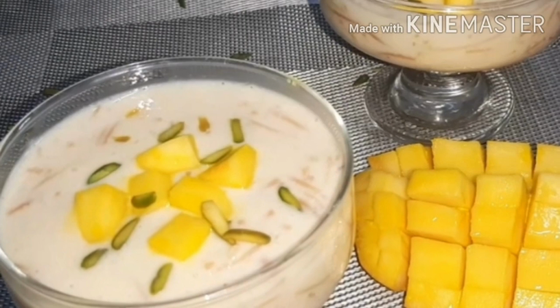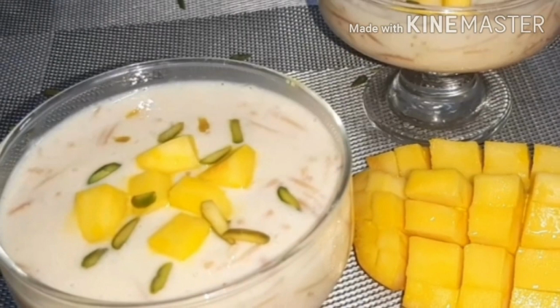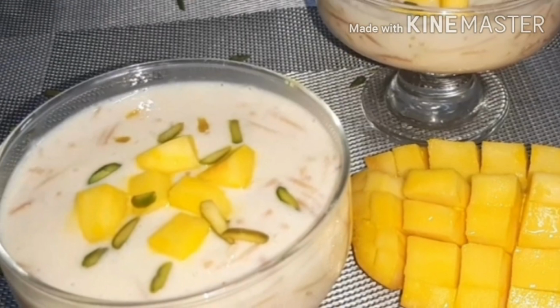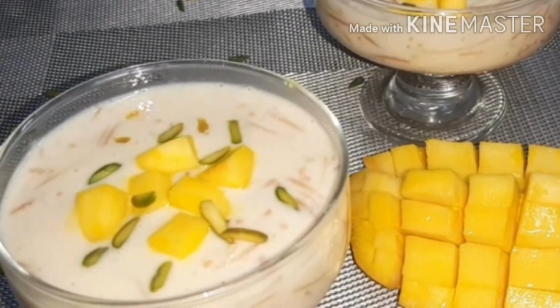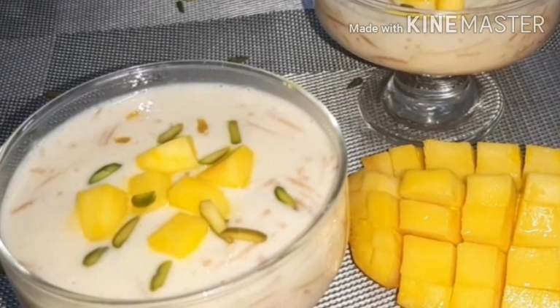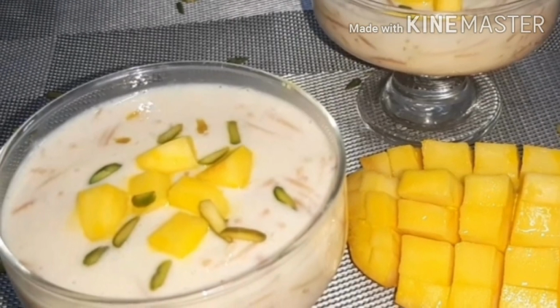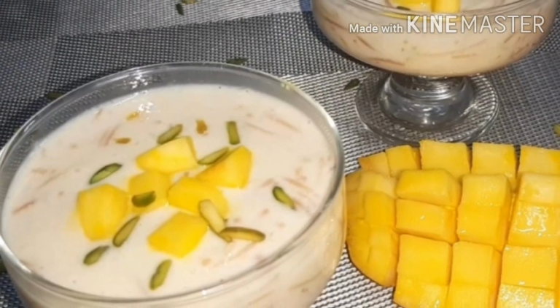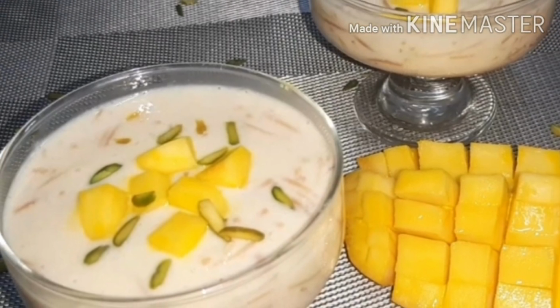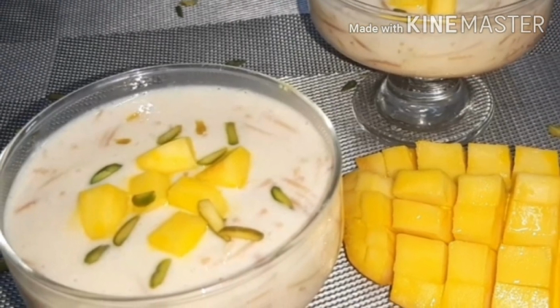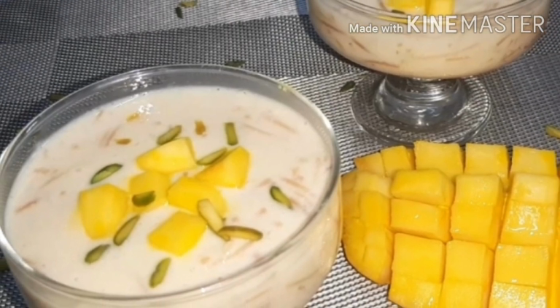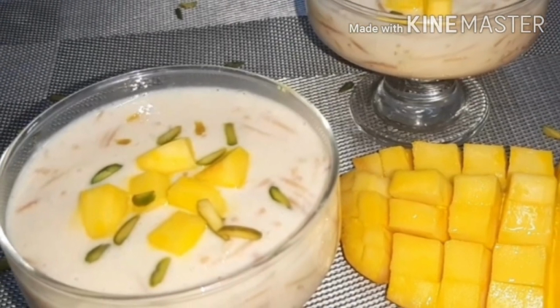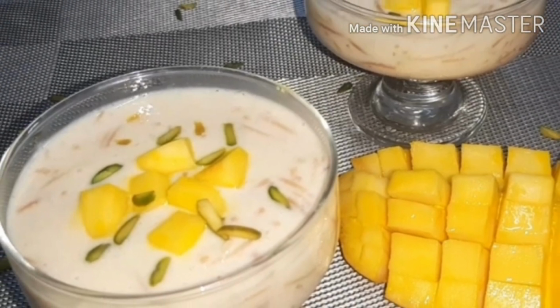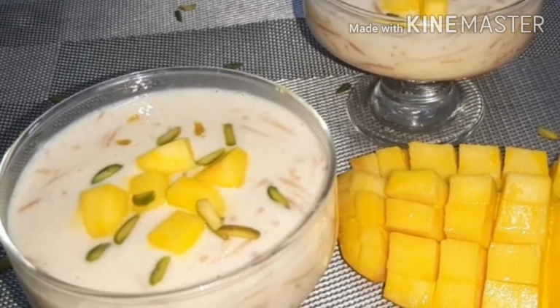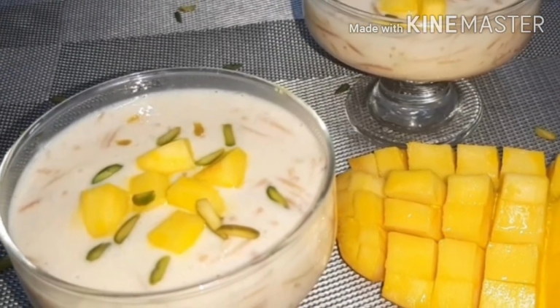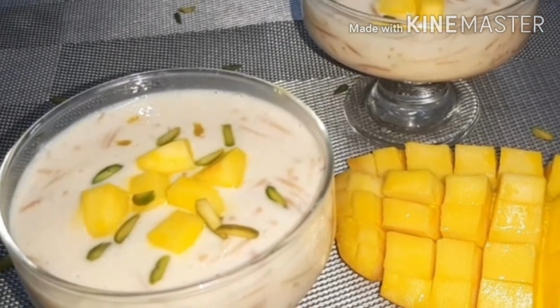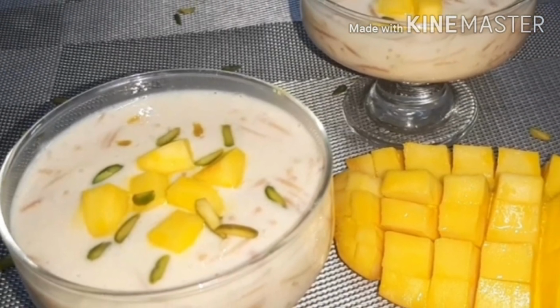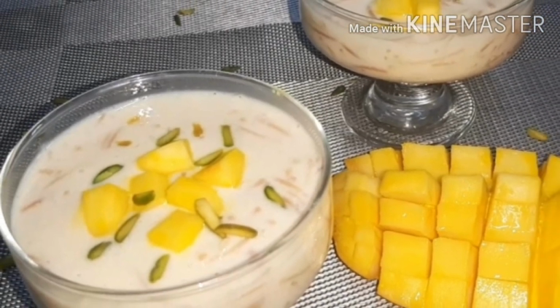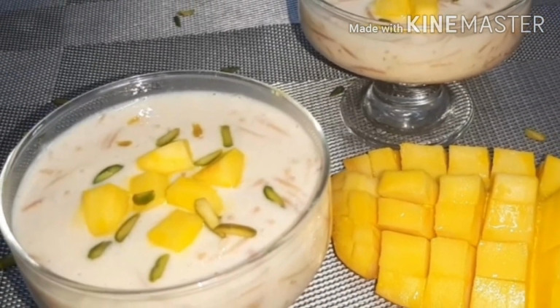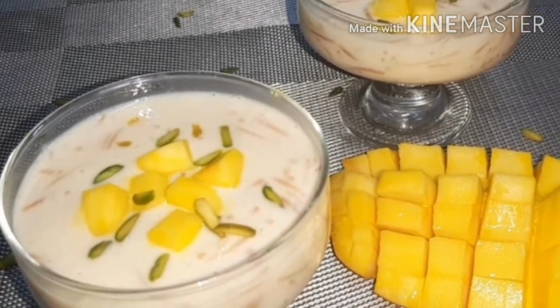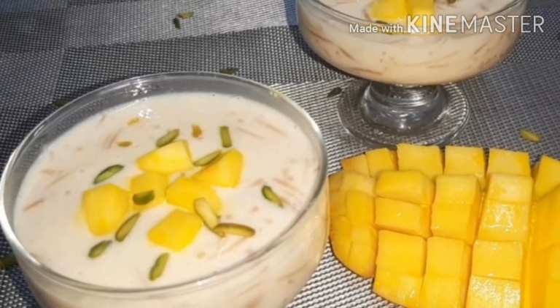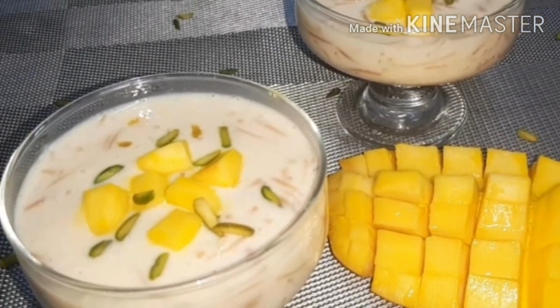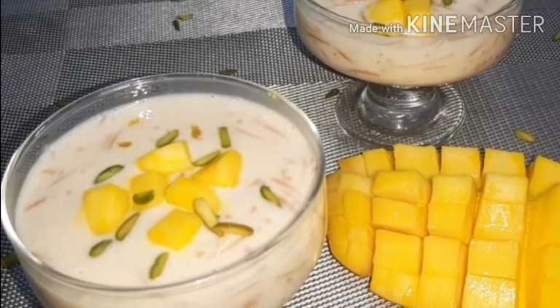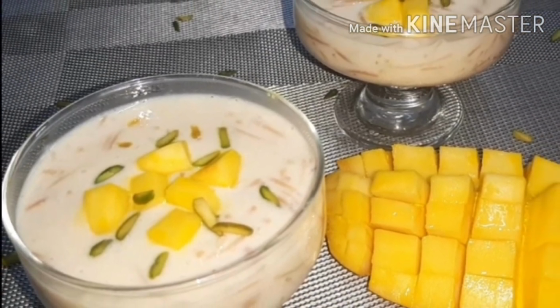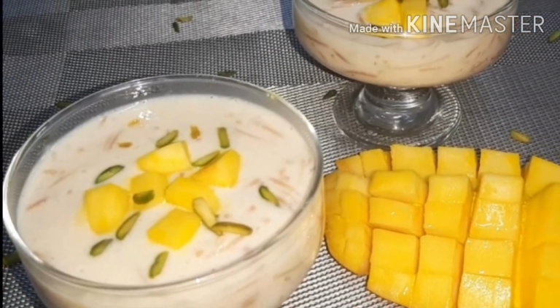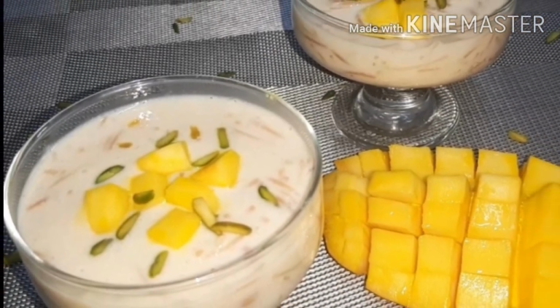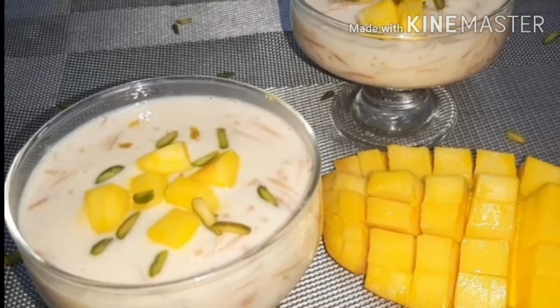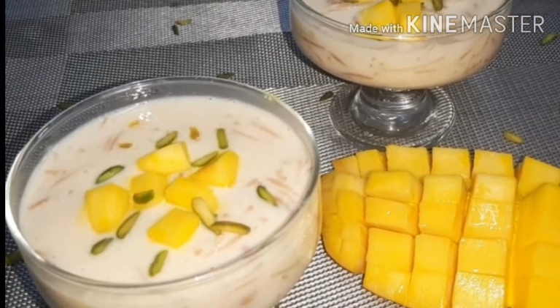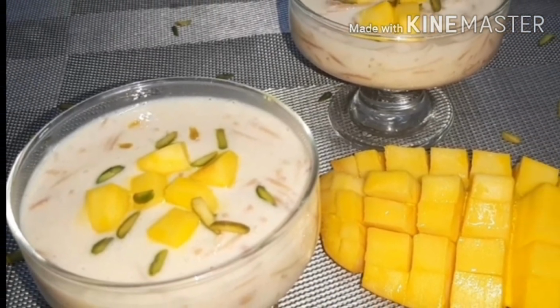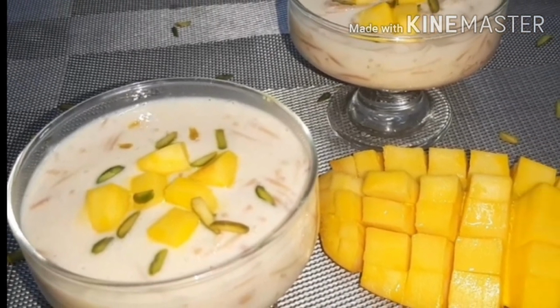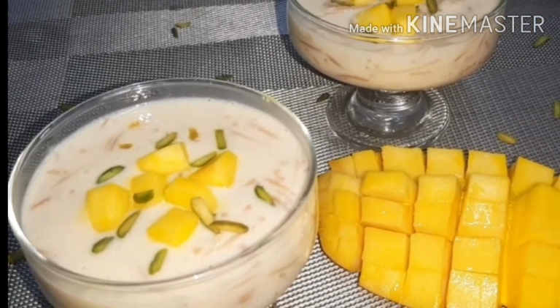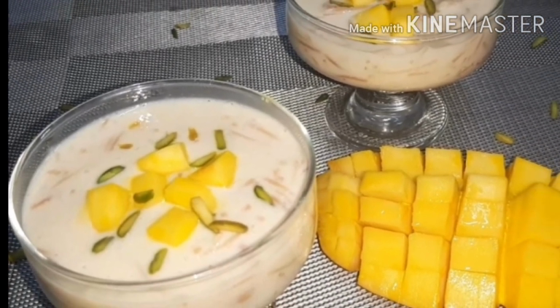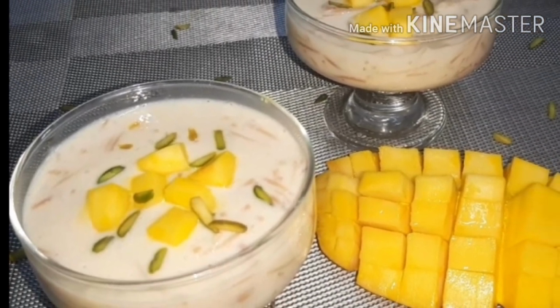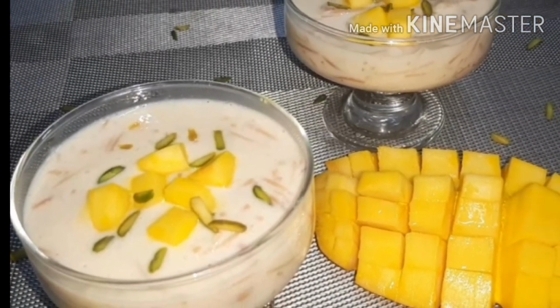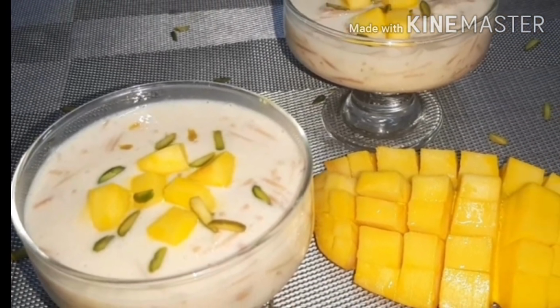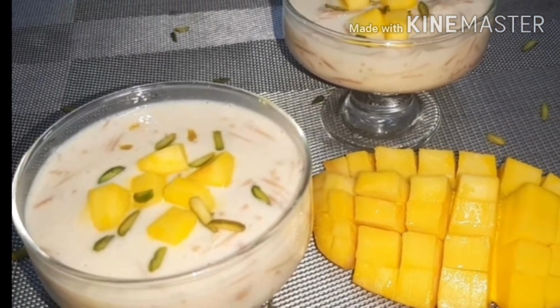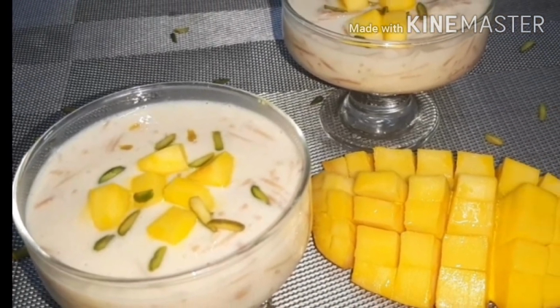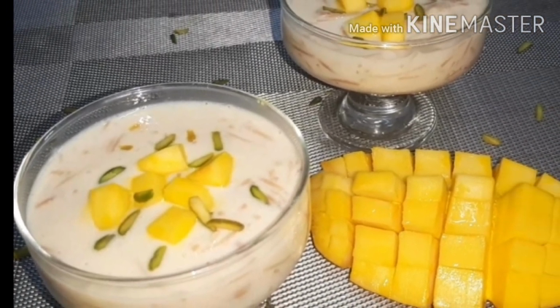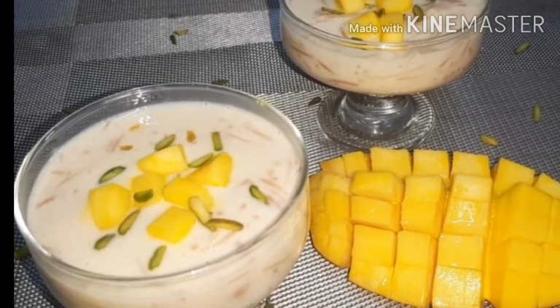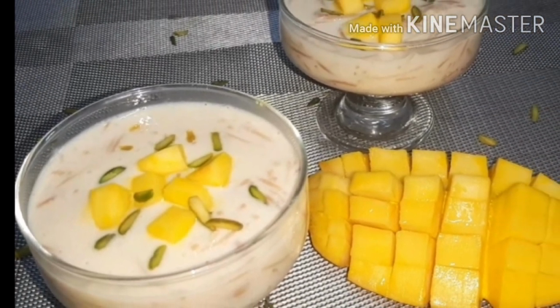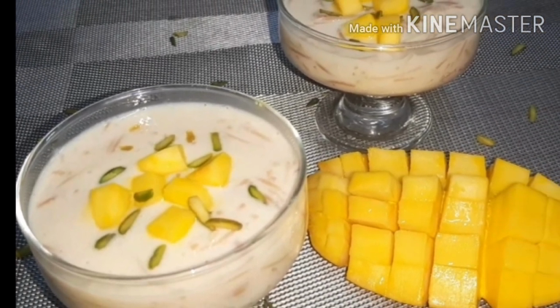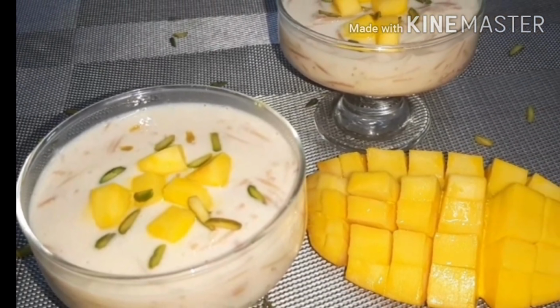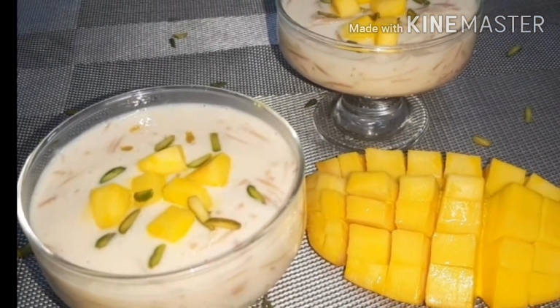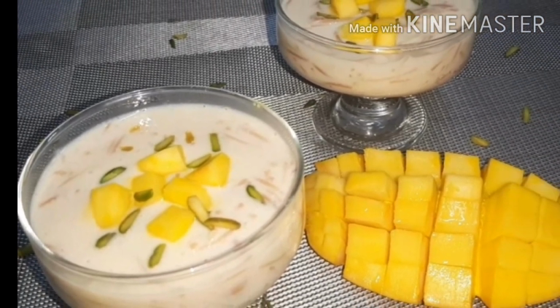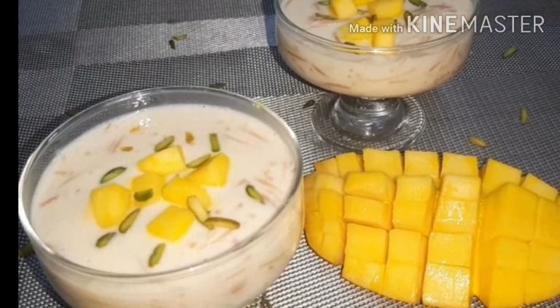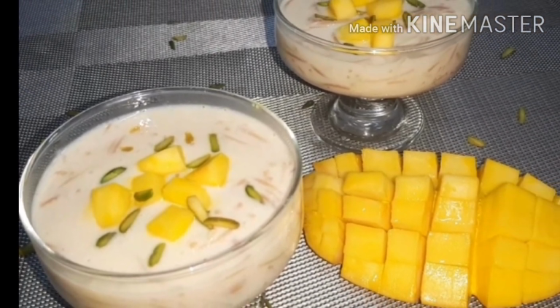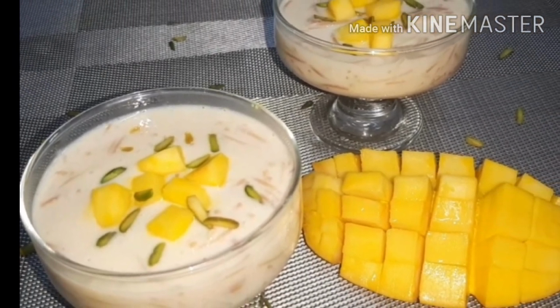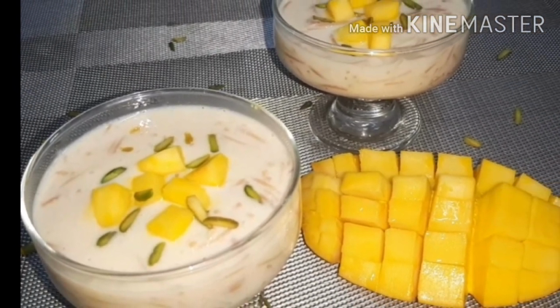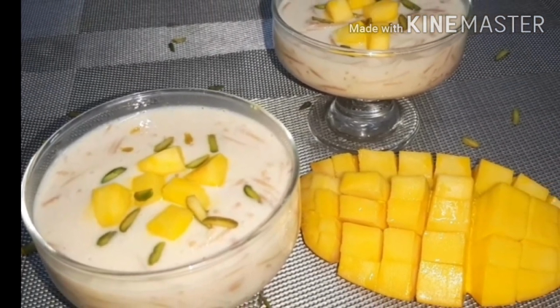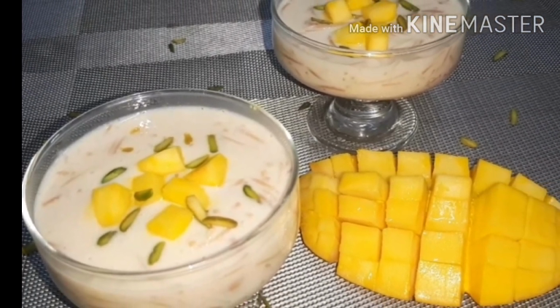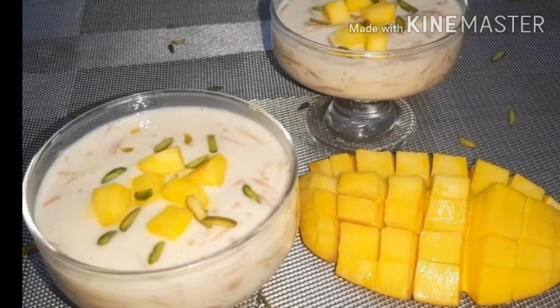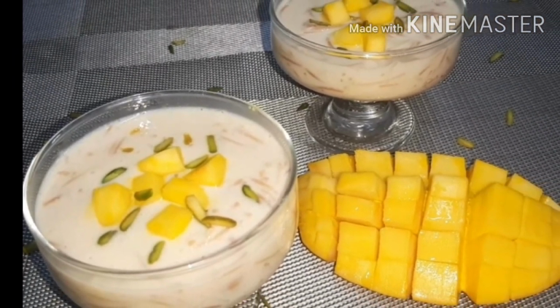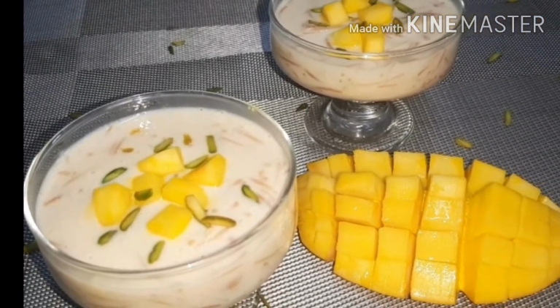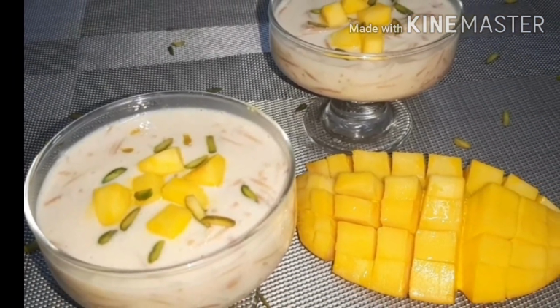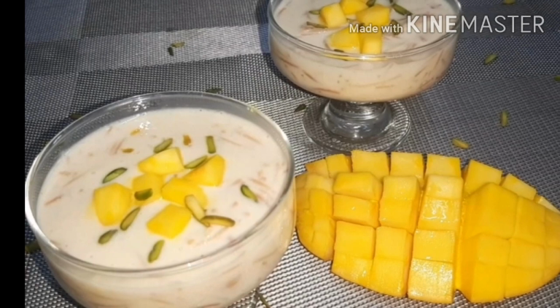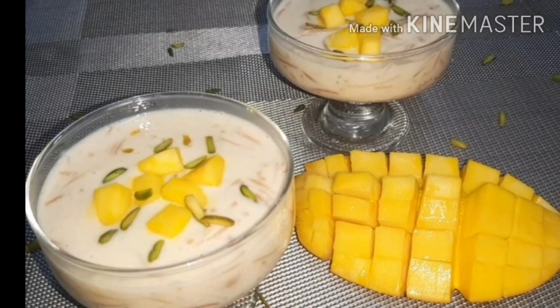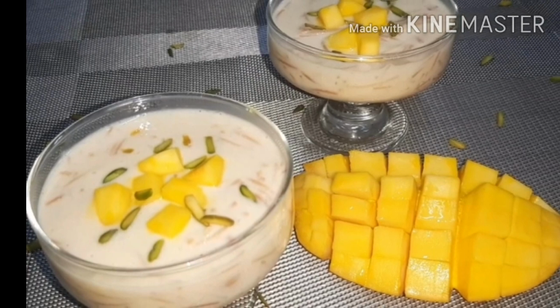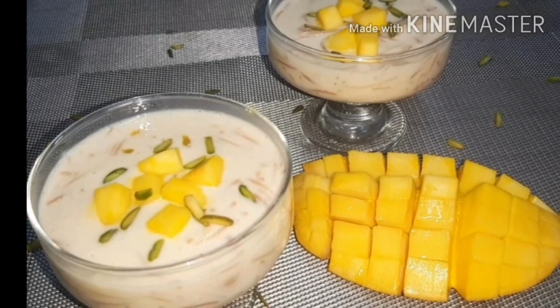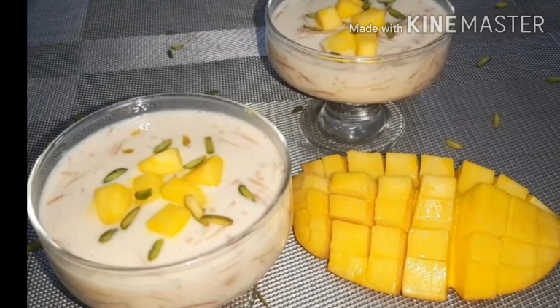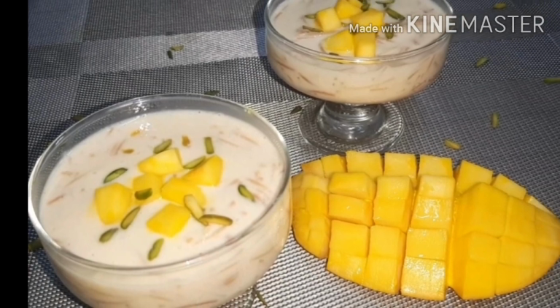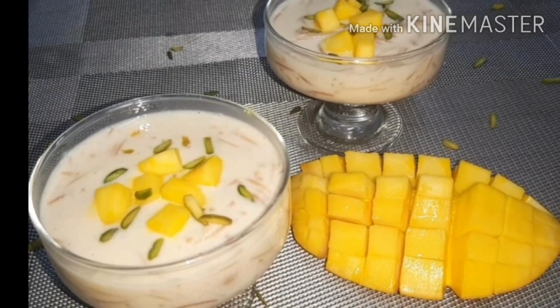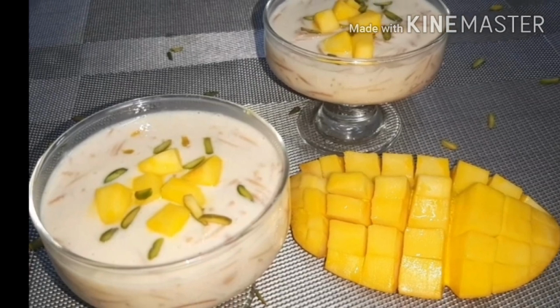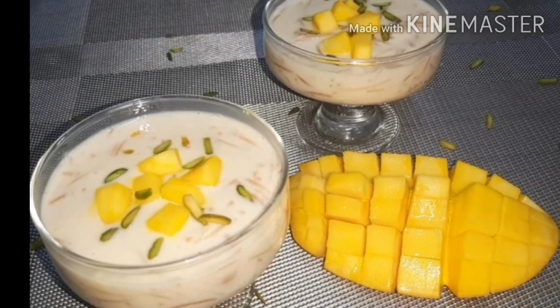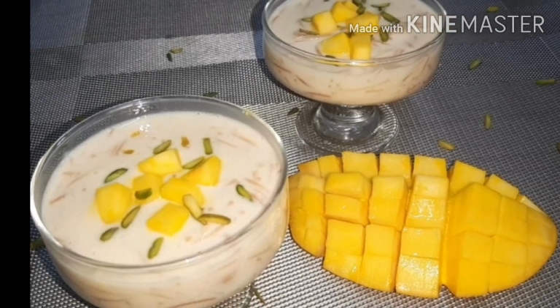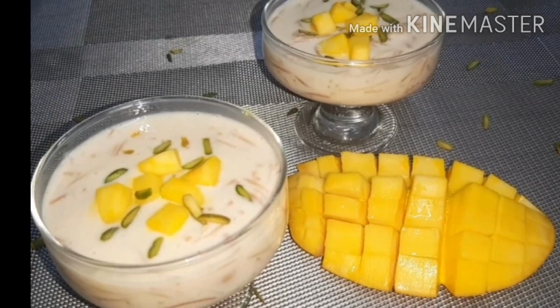The recipe is made in the variety of mango pies. How do I make the mango pies?